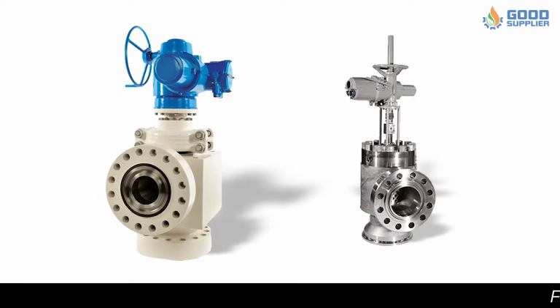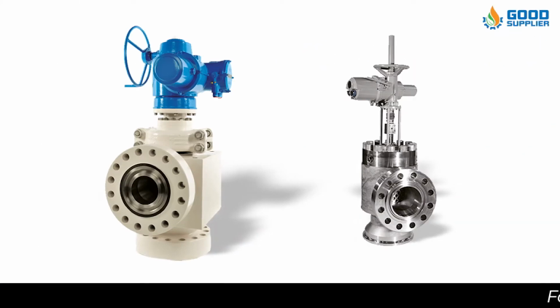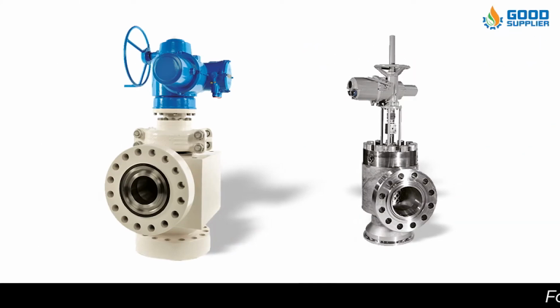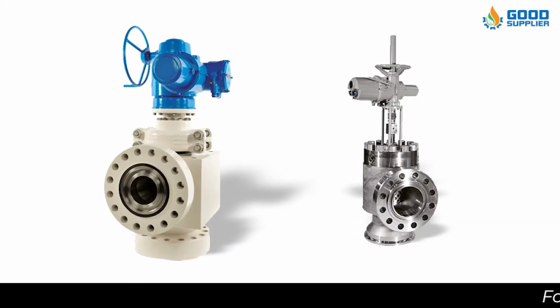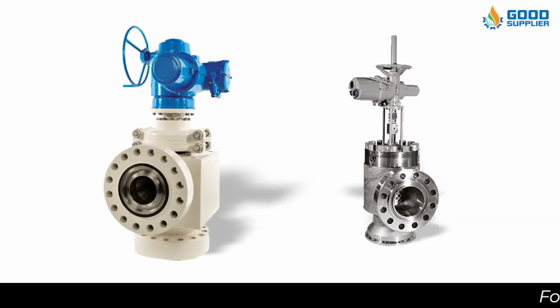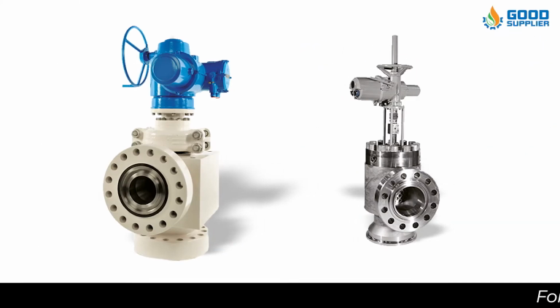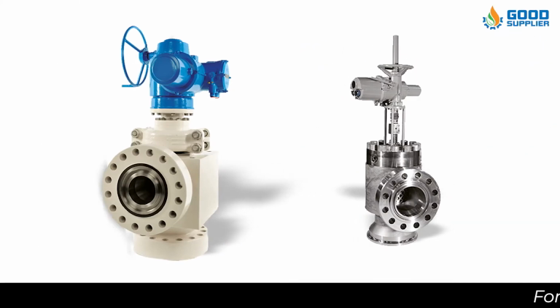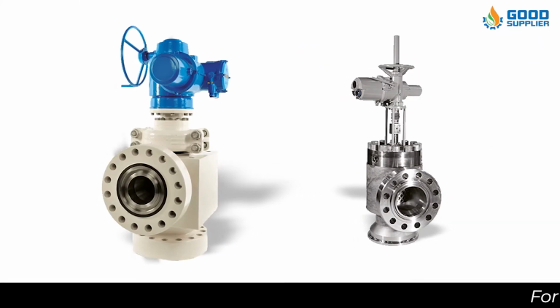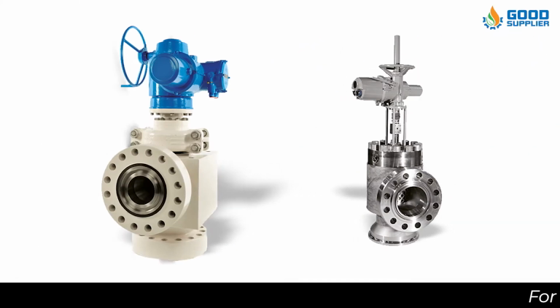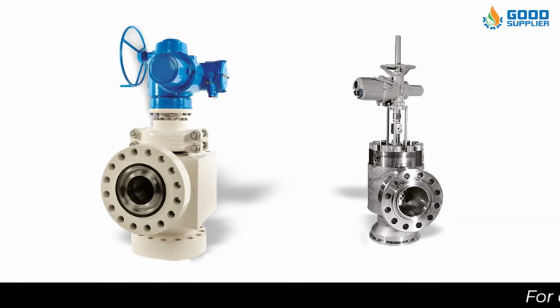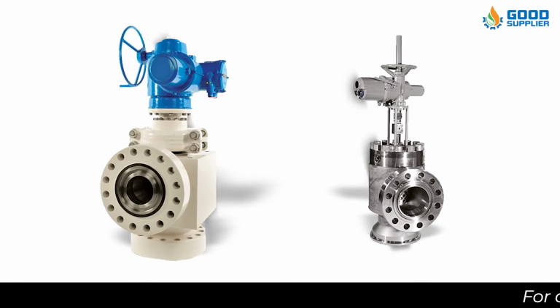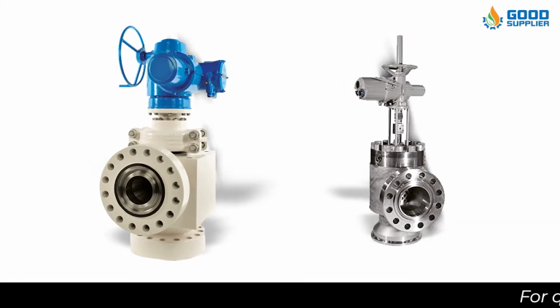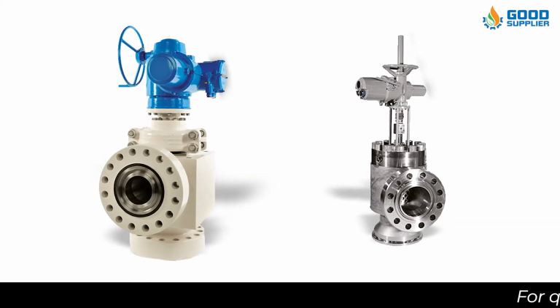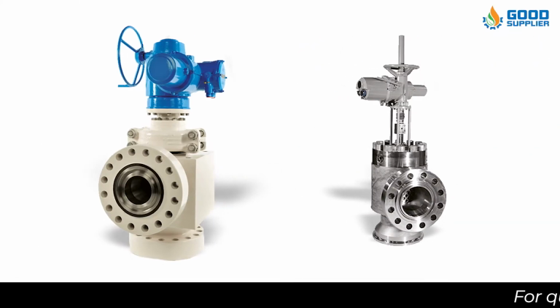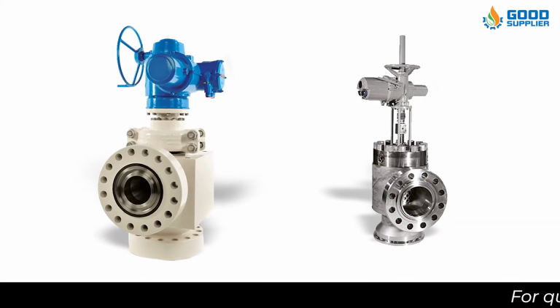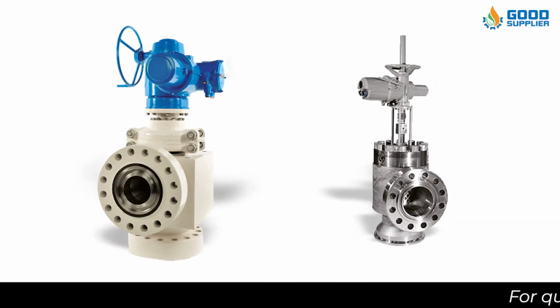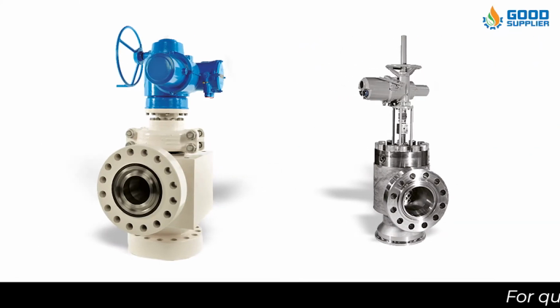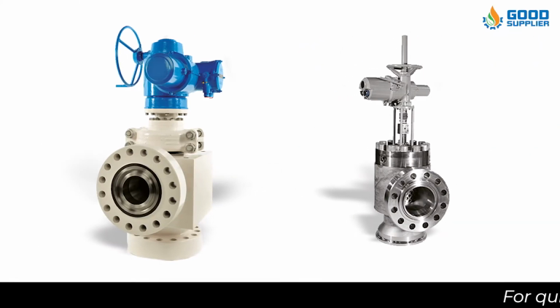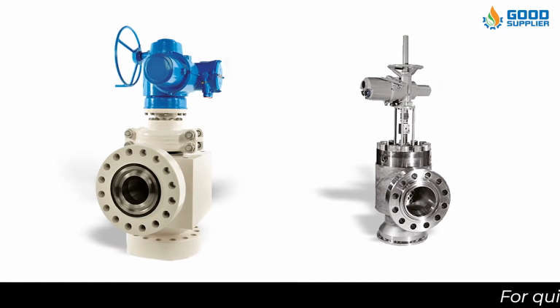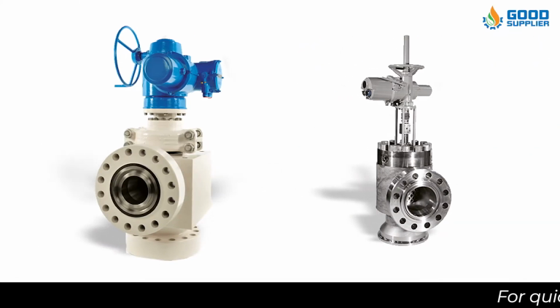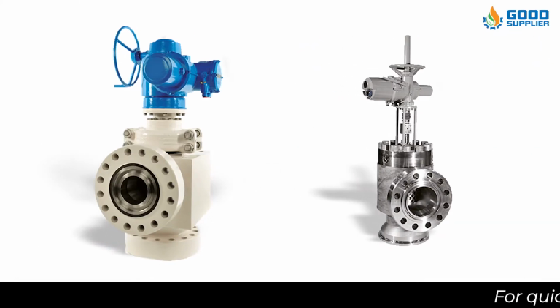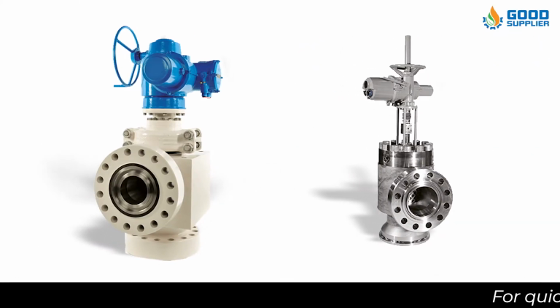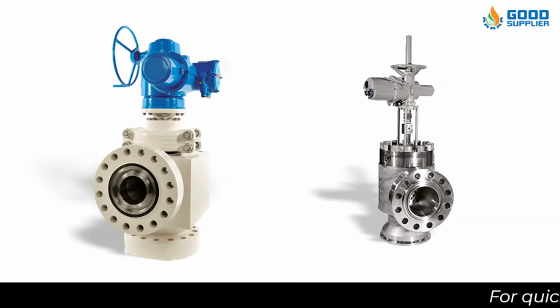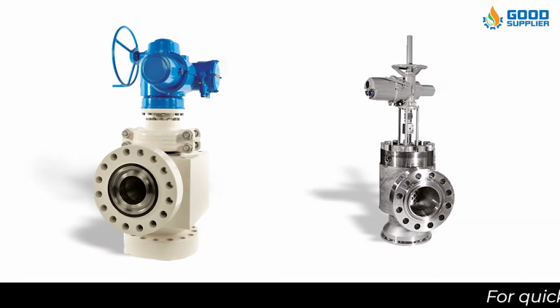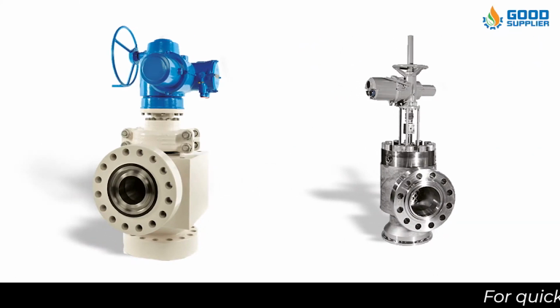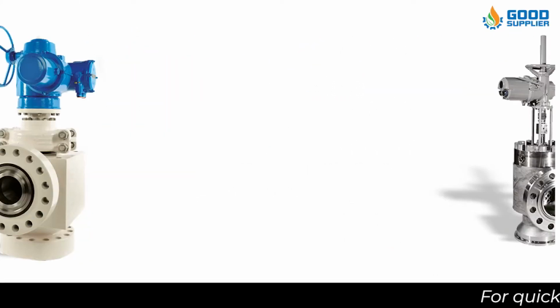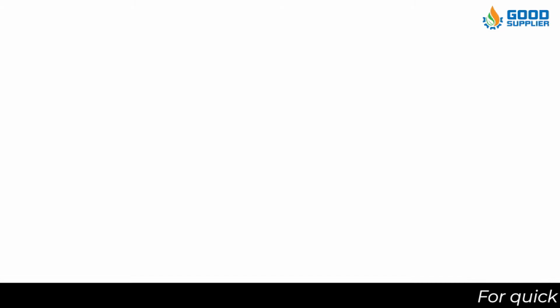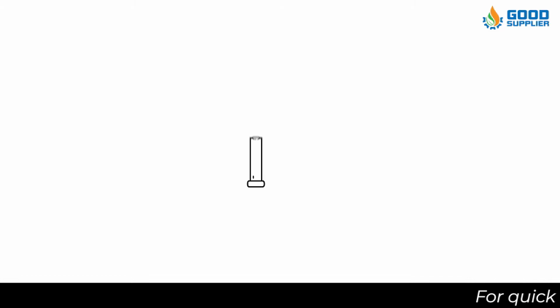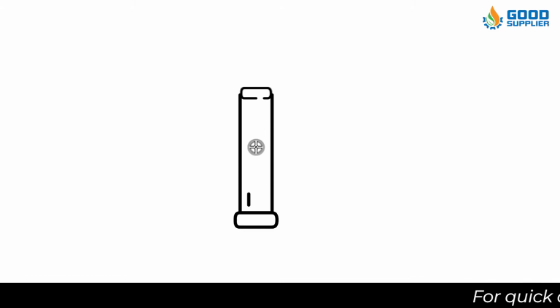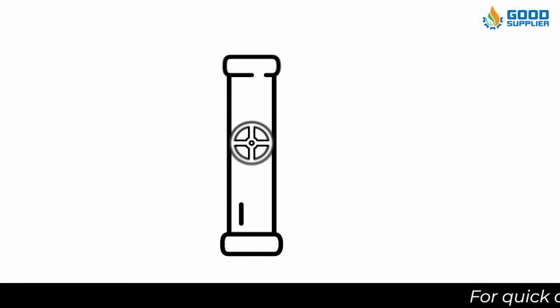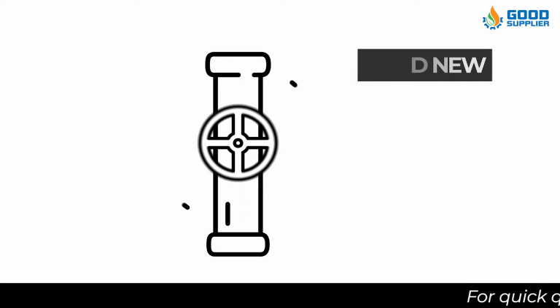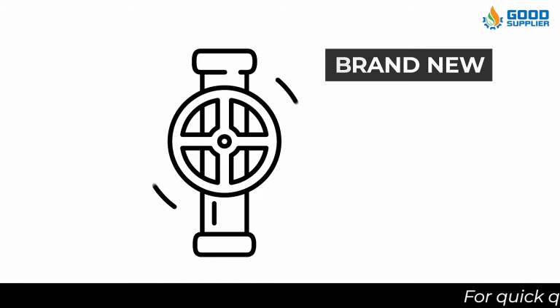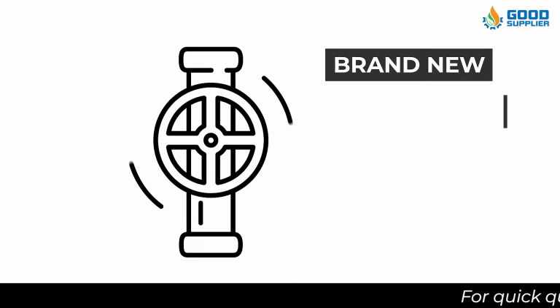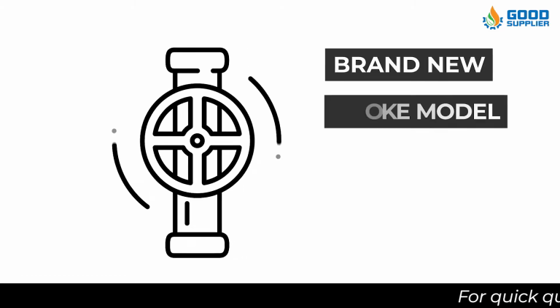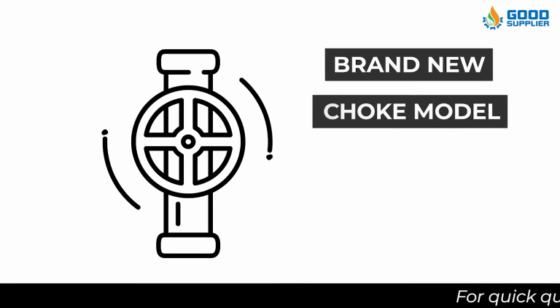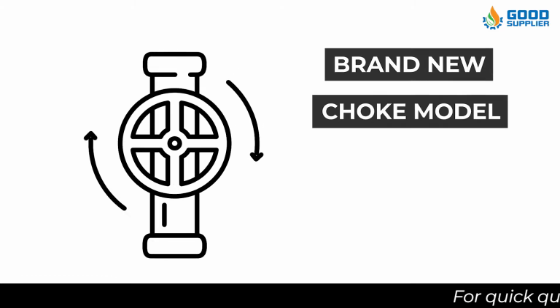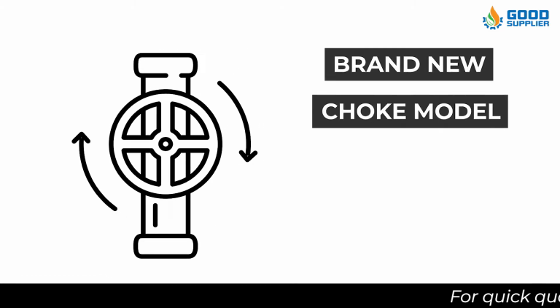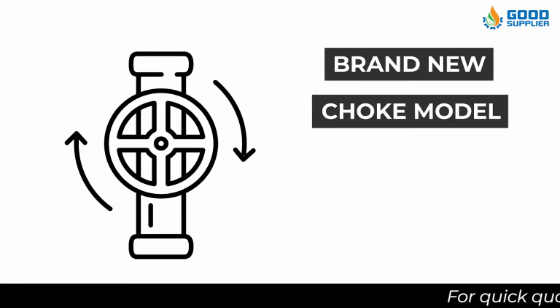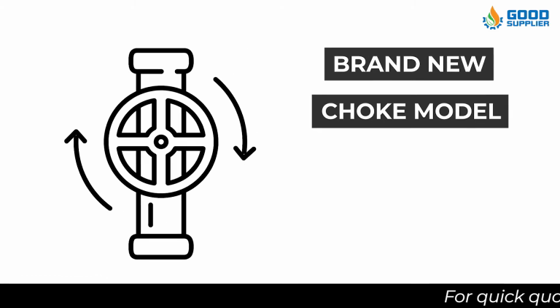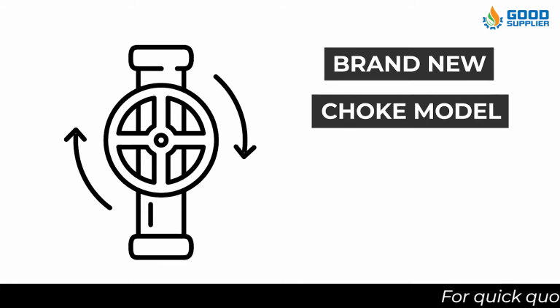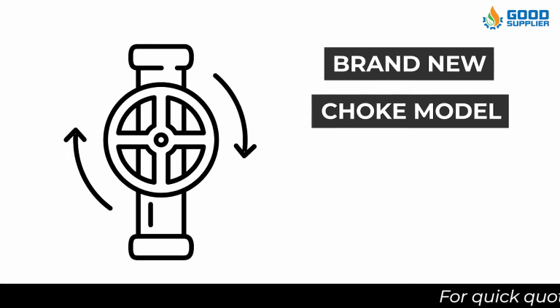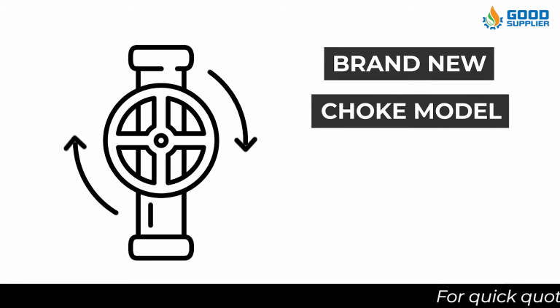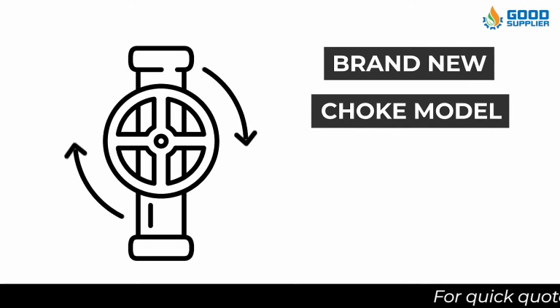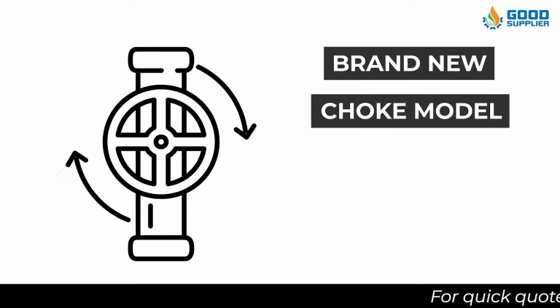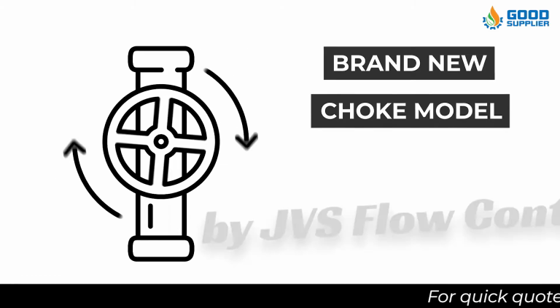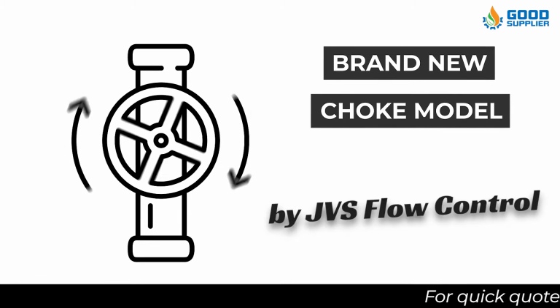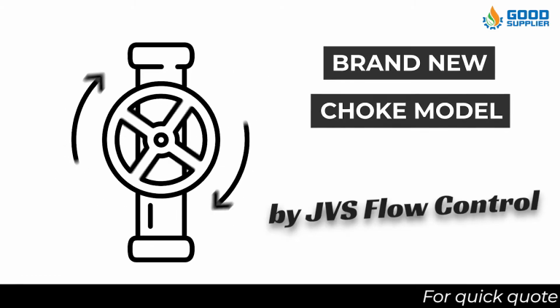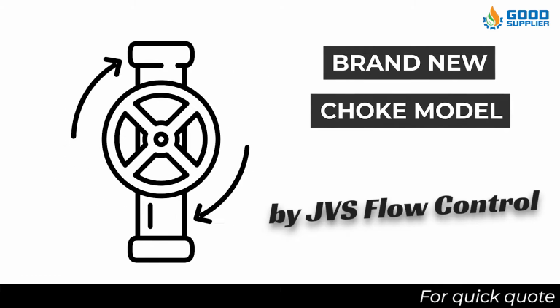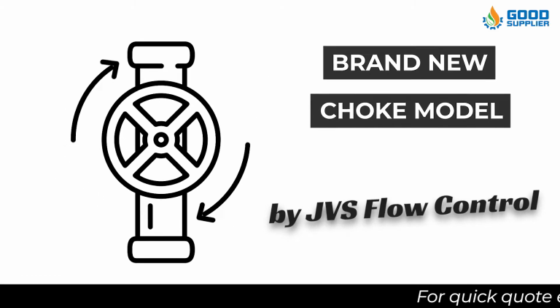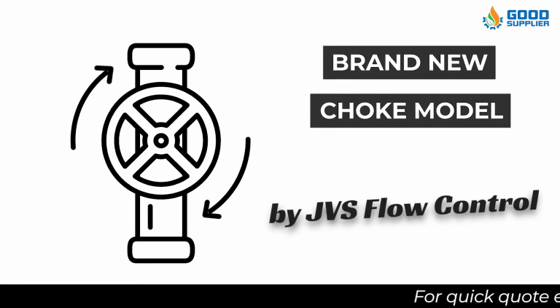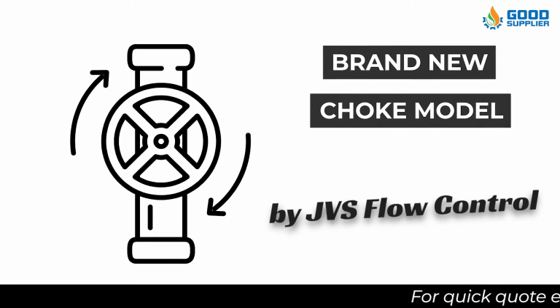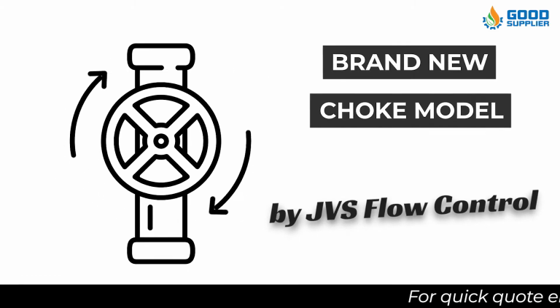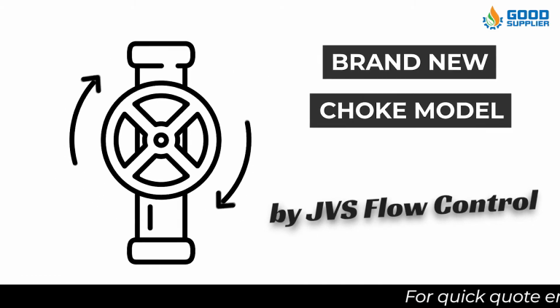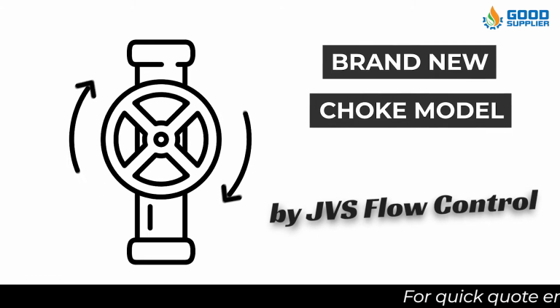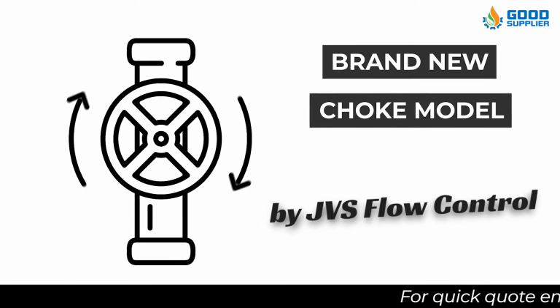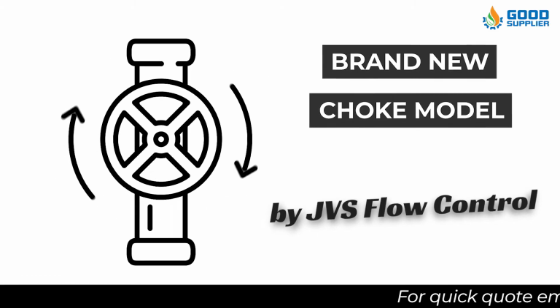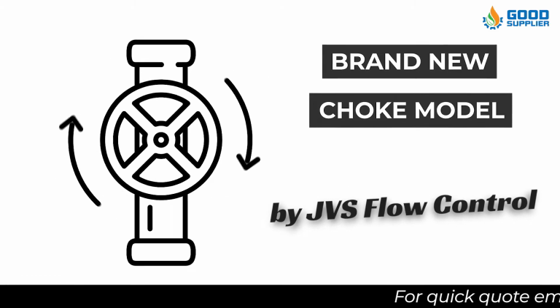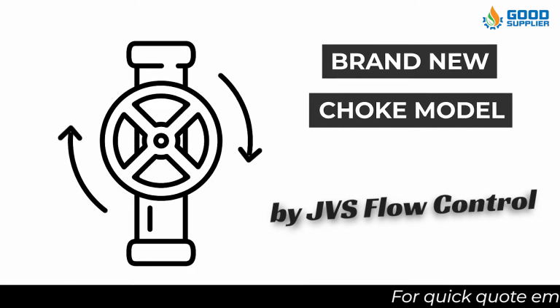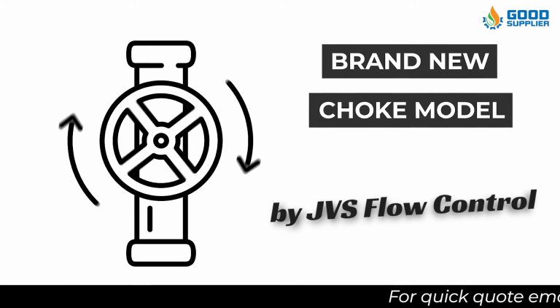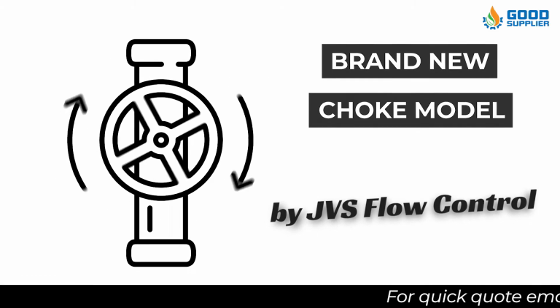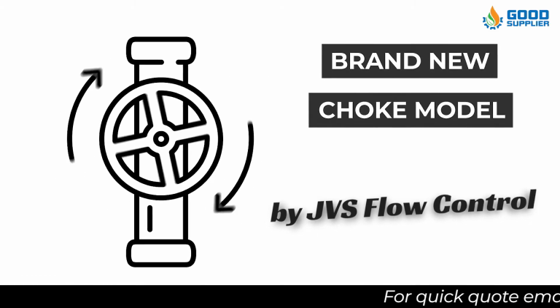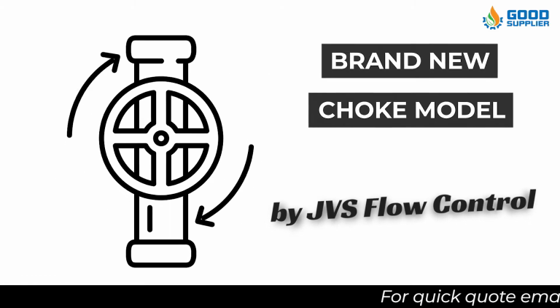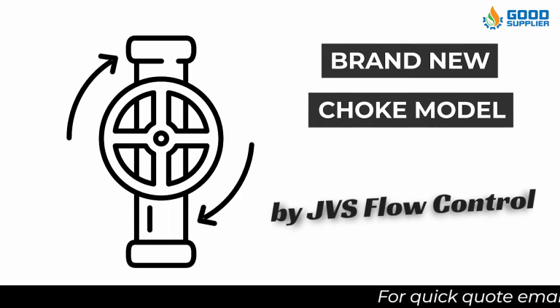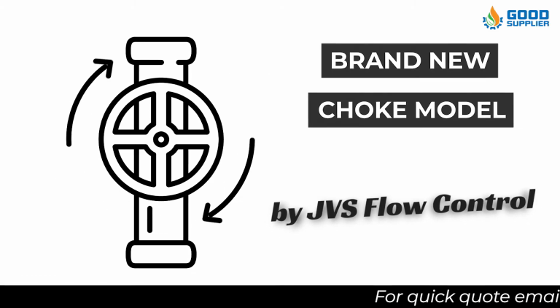Introducing the Our Needle and Seat Choke Model VNS, a brand new choke model with top high quality produced by JVS Flow Control.